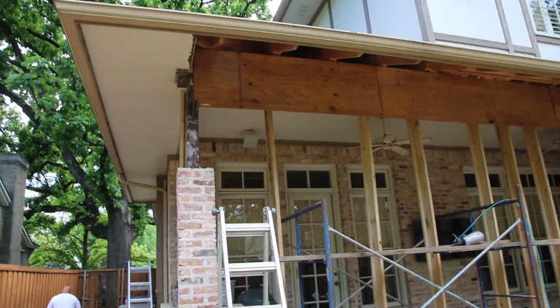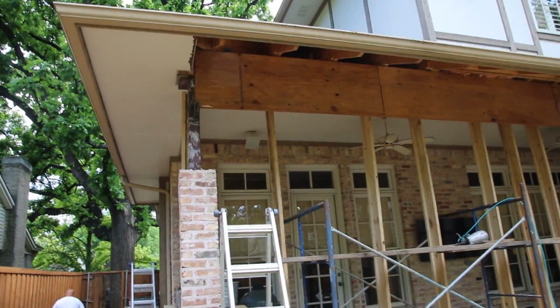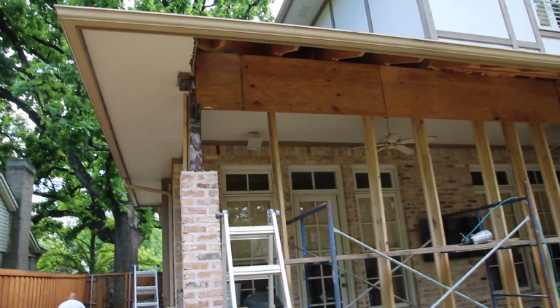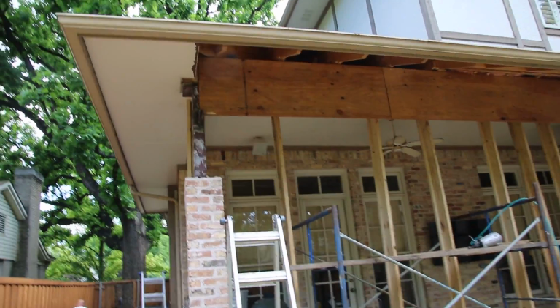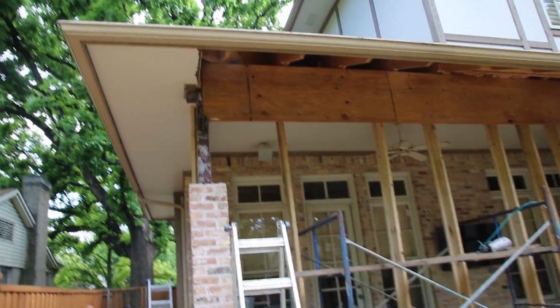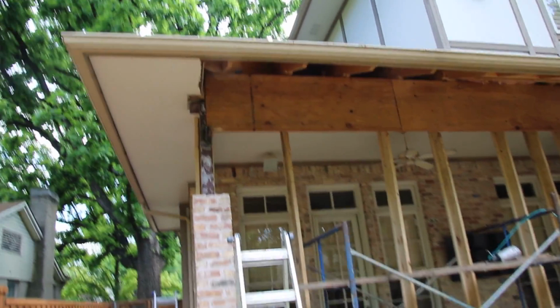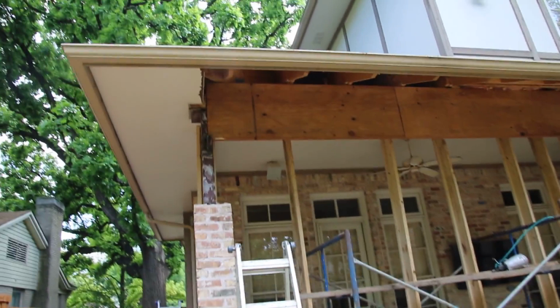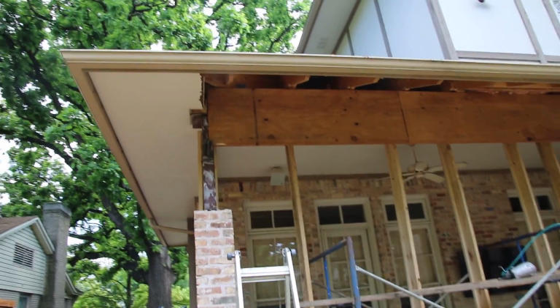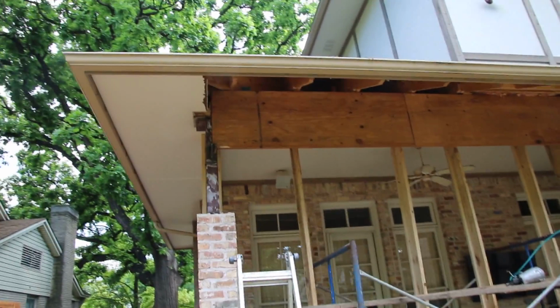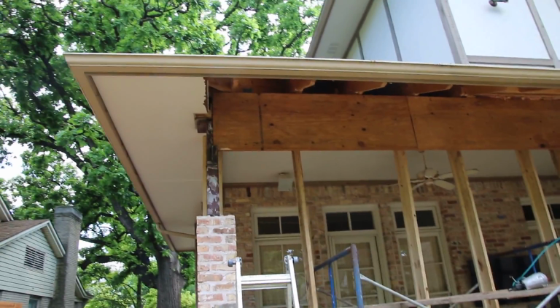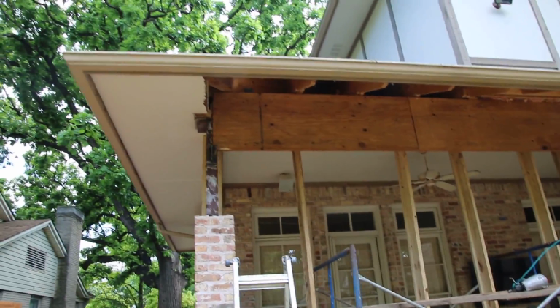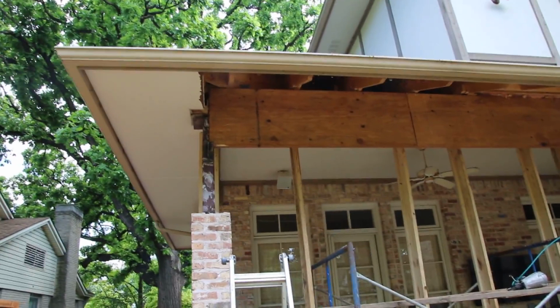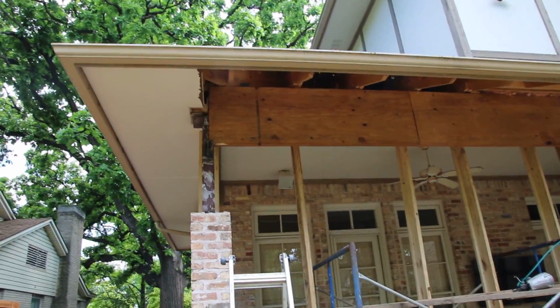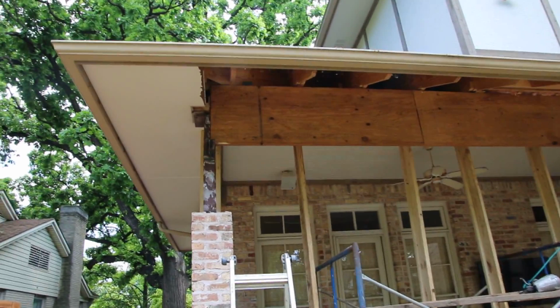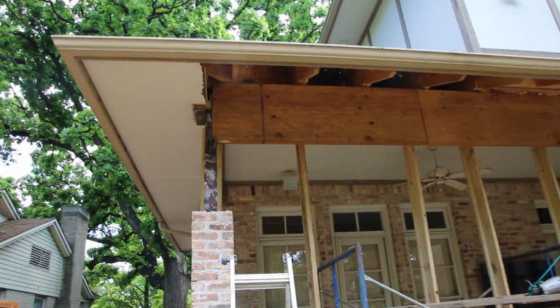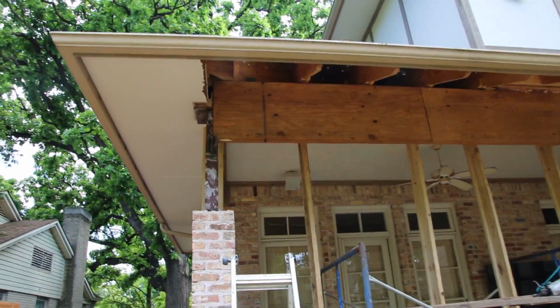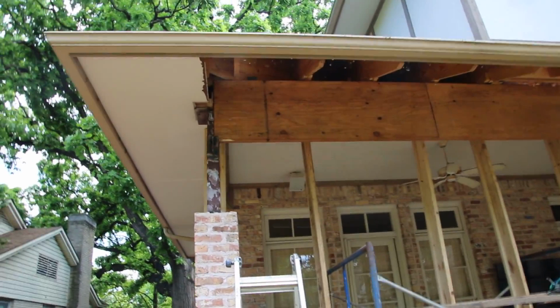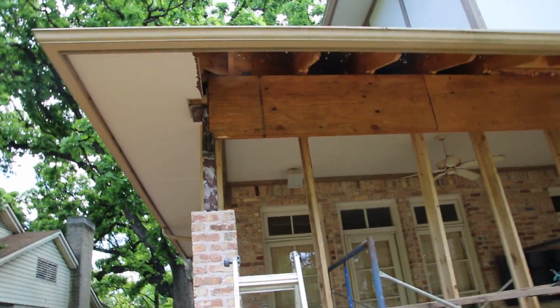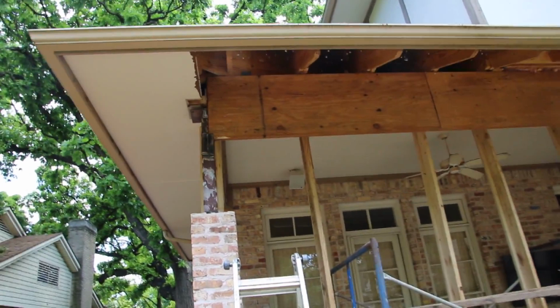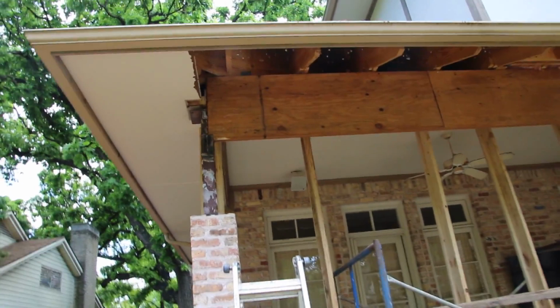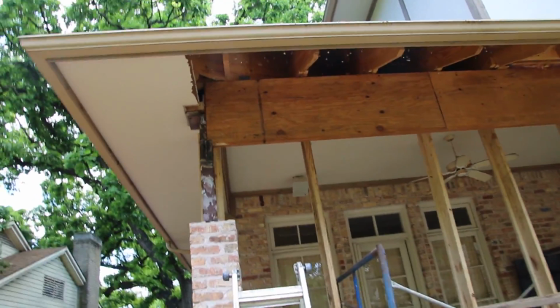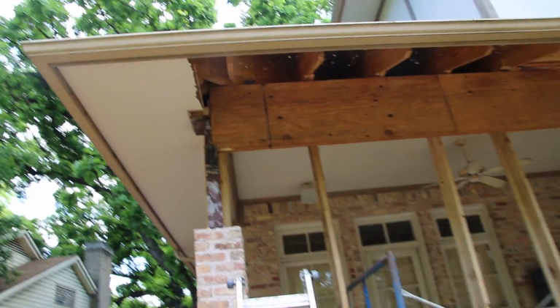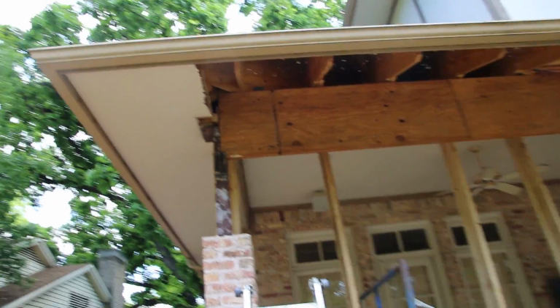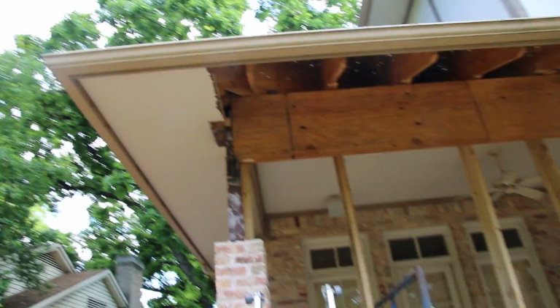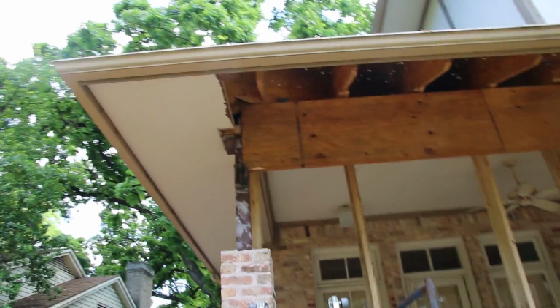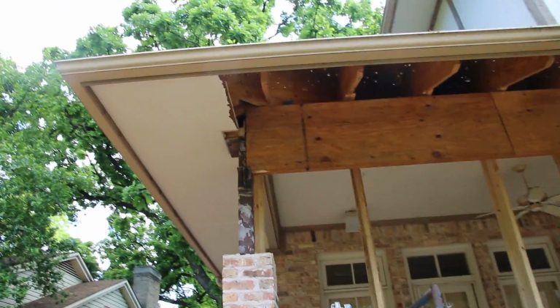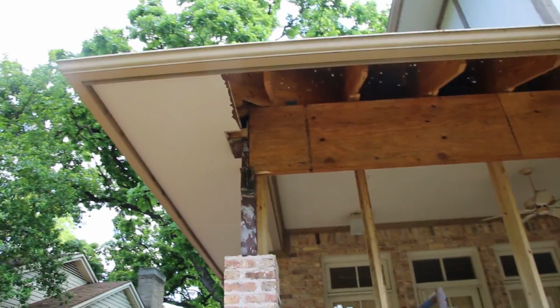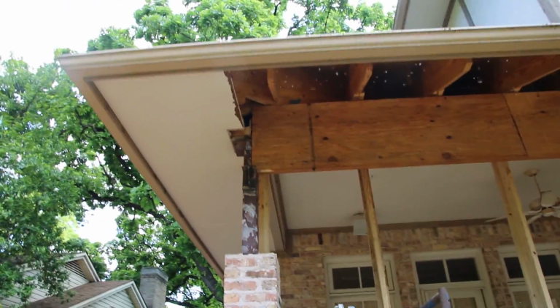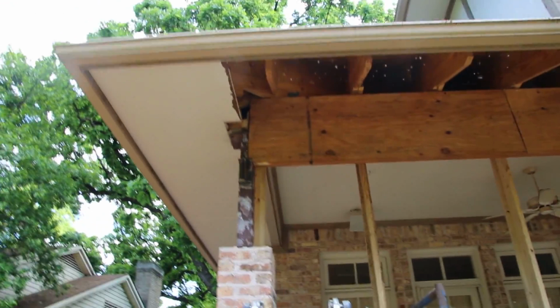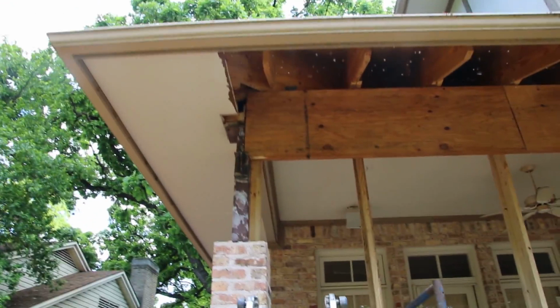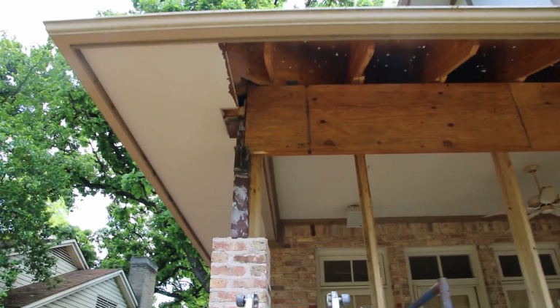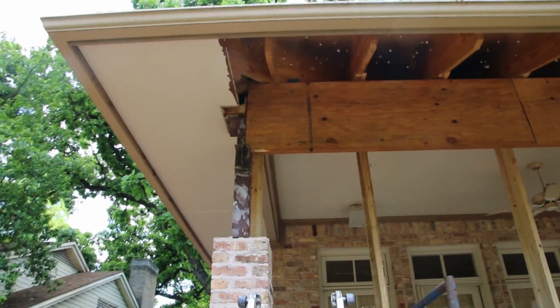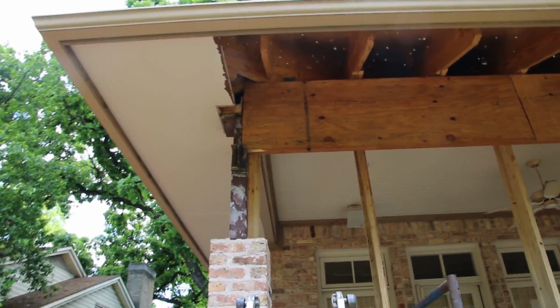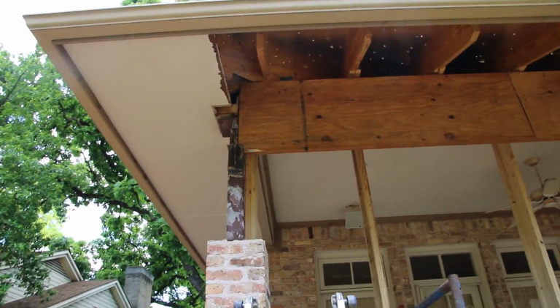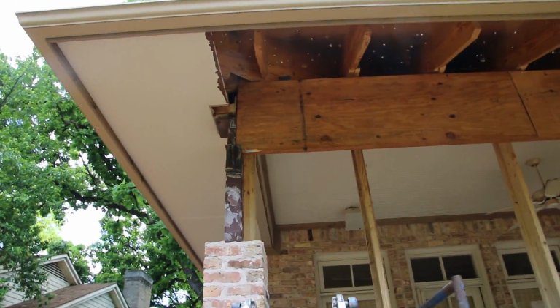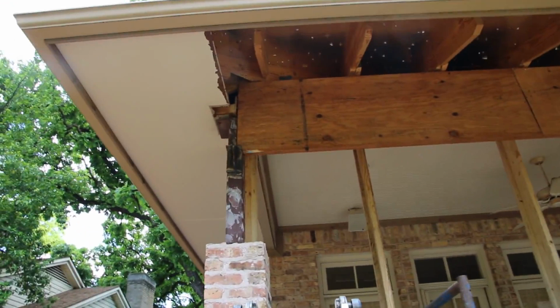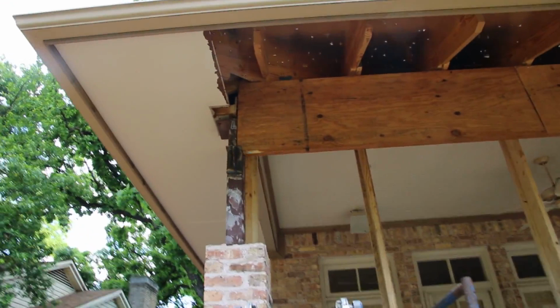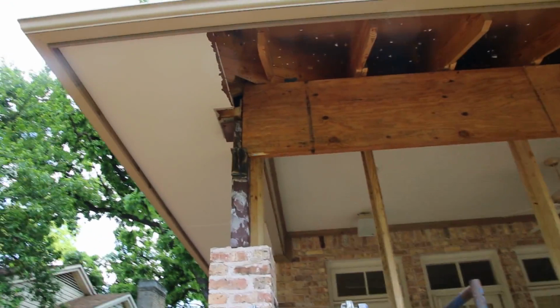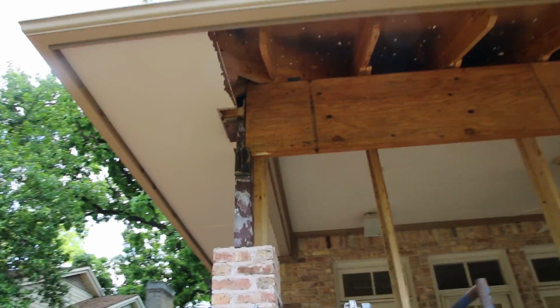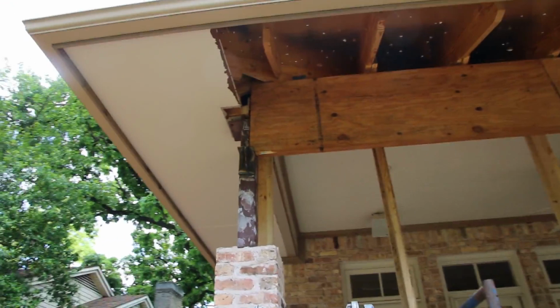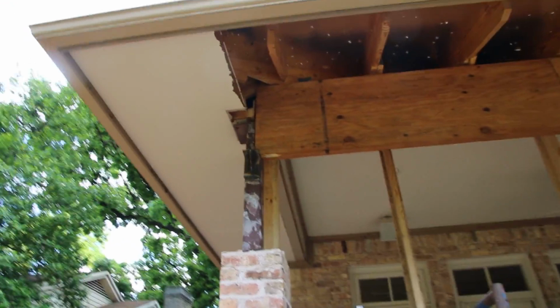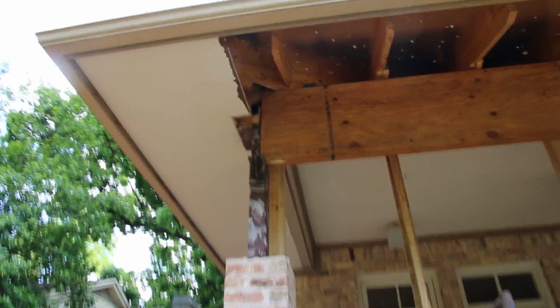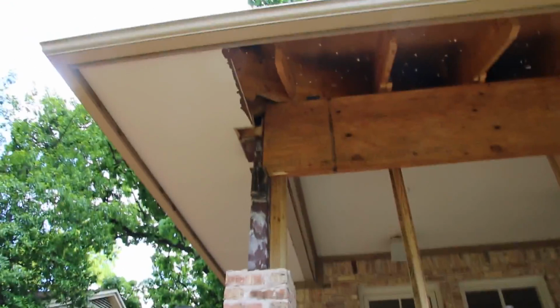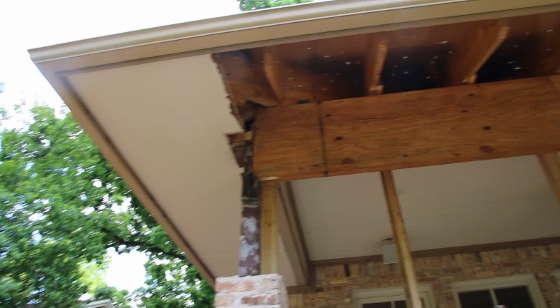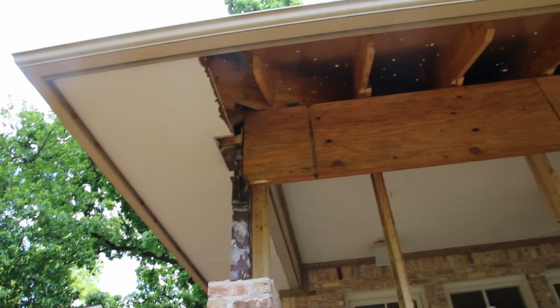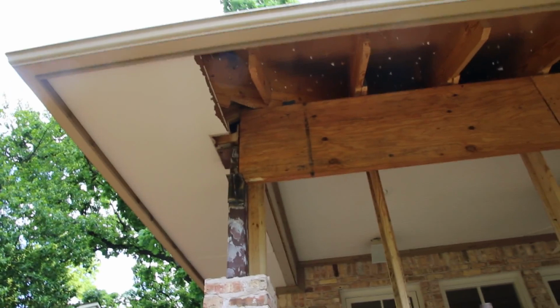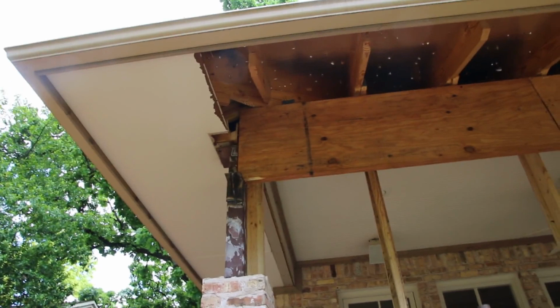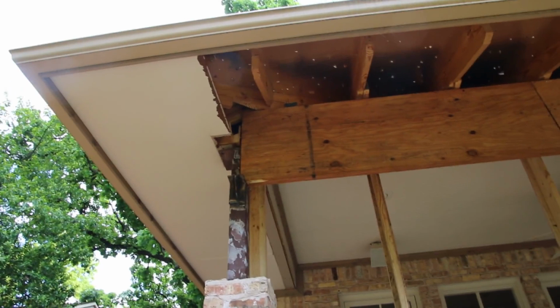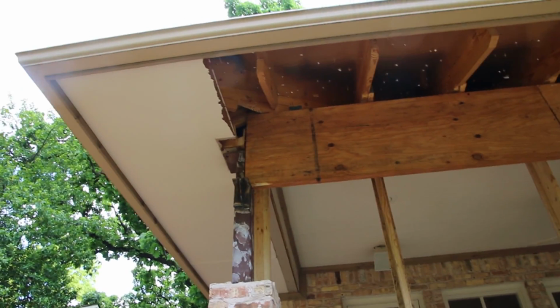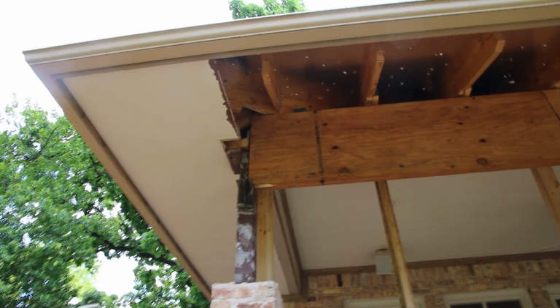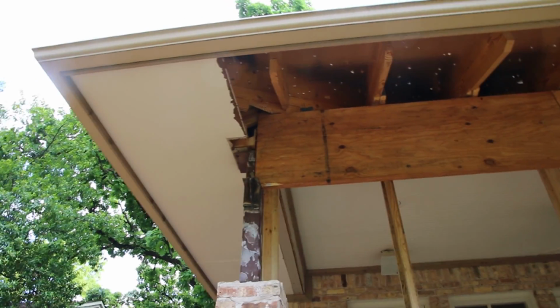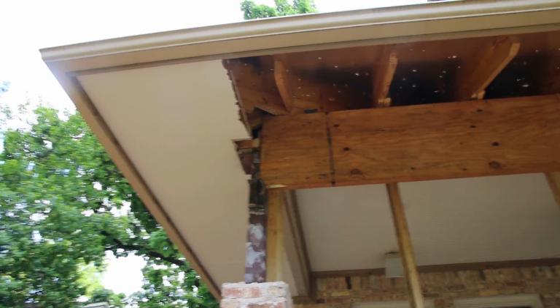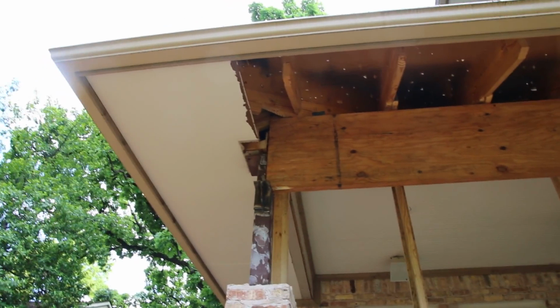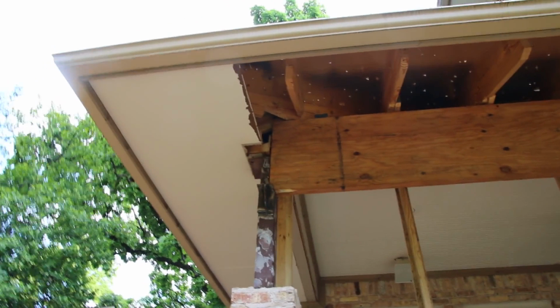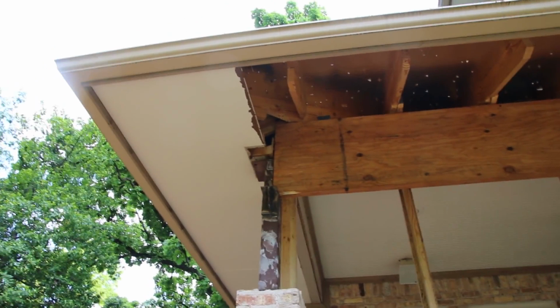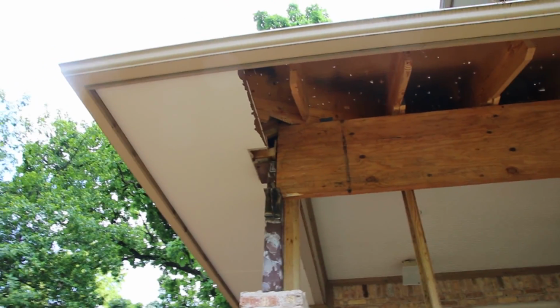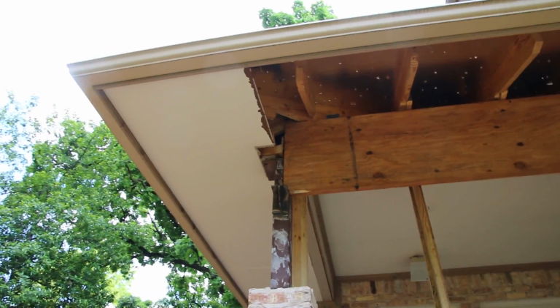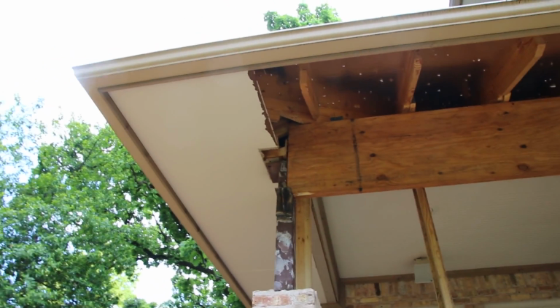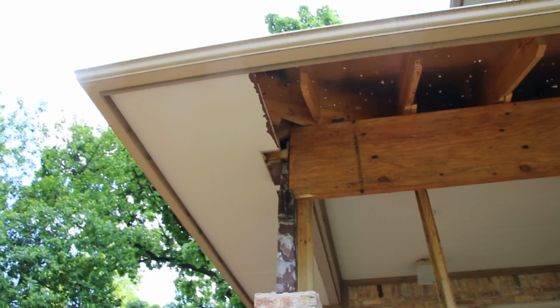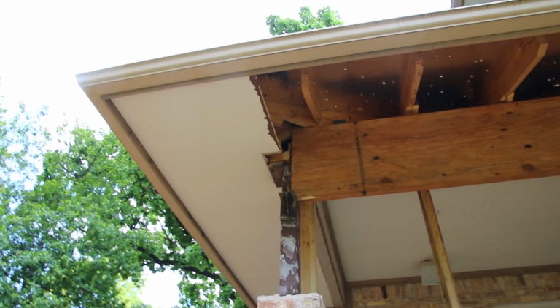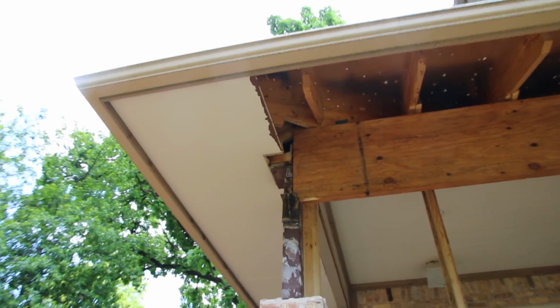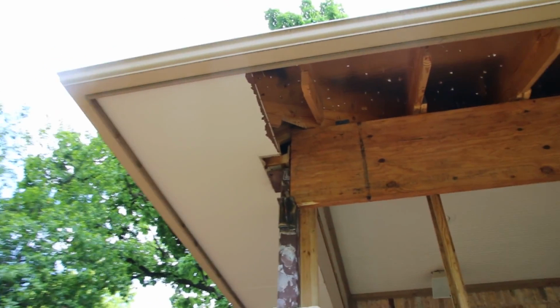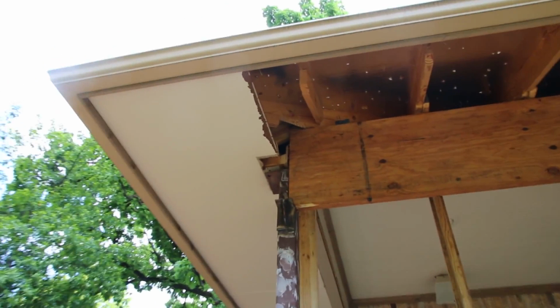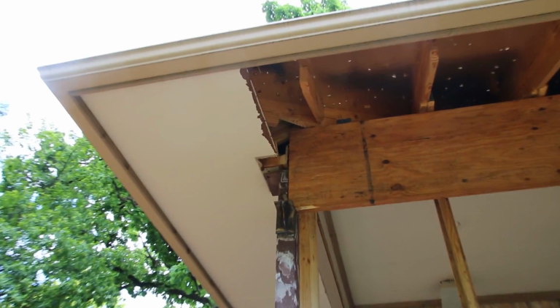So here we are — the guys are around front cutting the next beam to come in here. We've gotten step one in place.